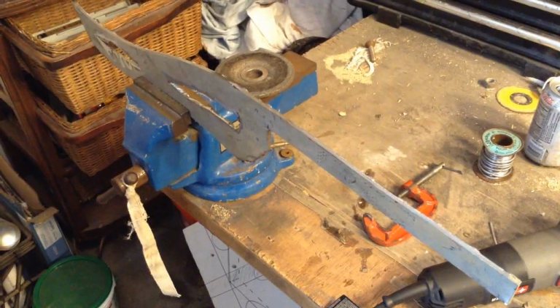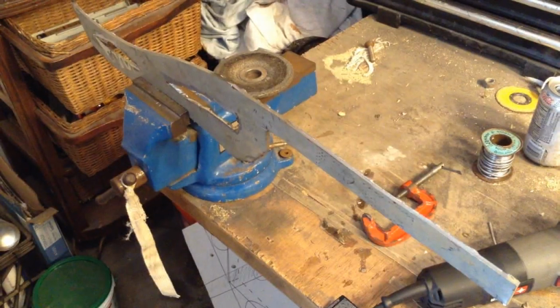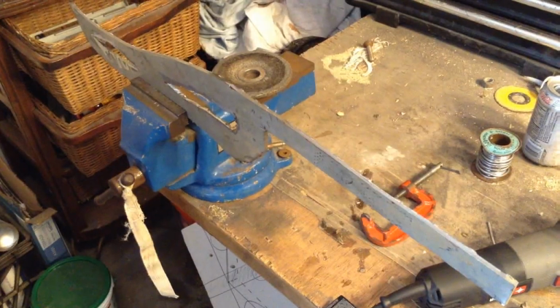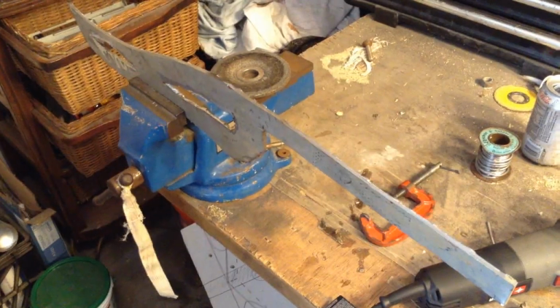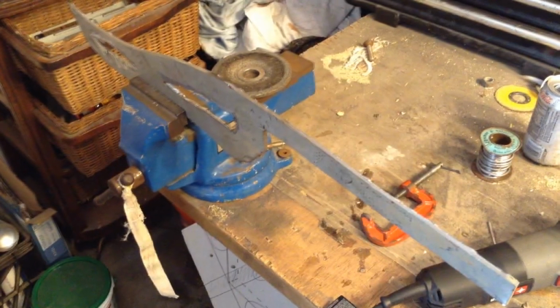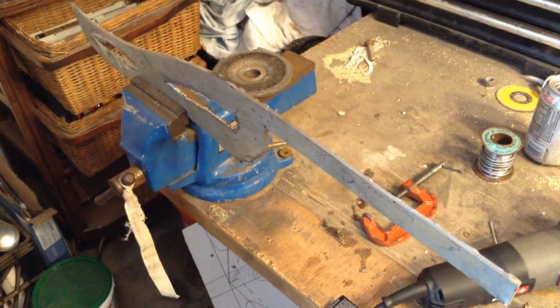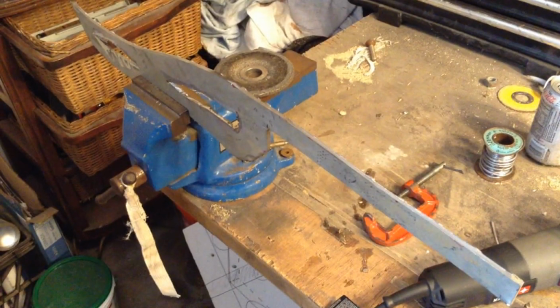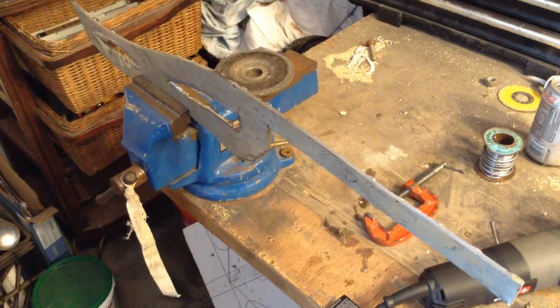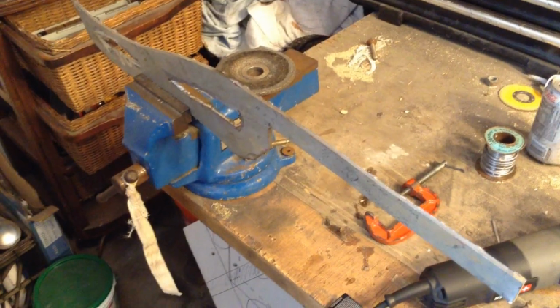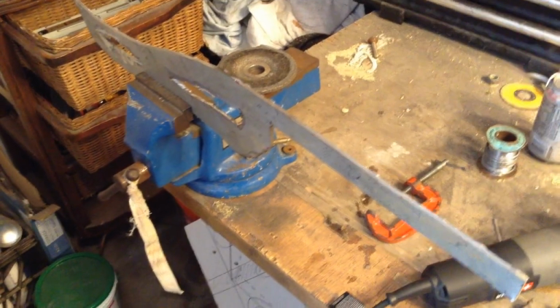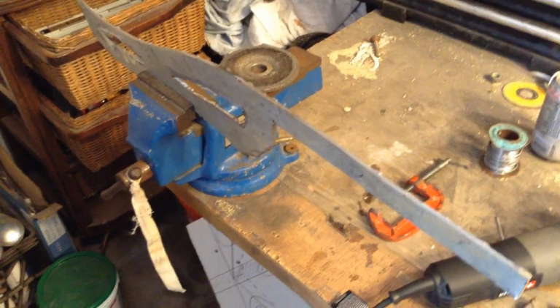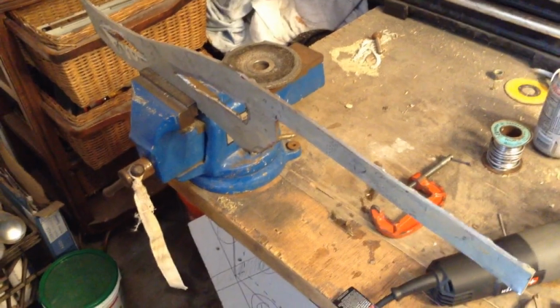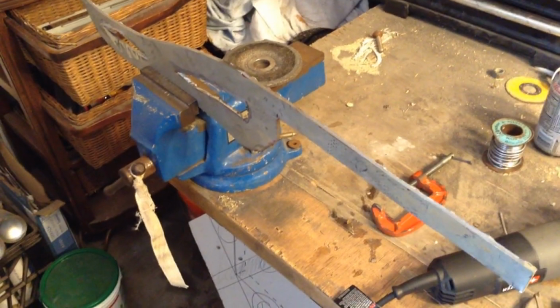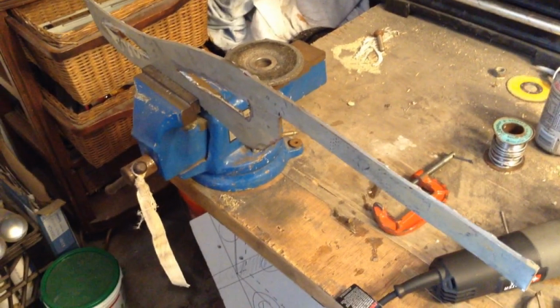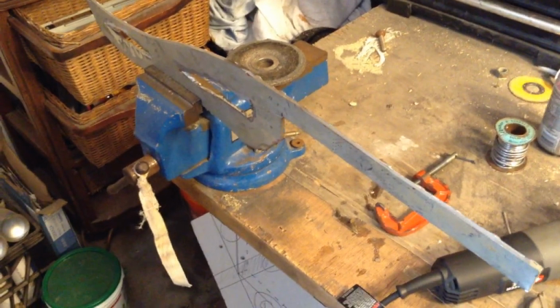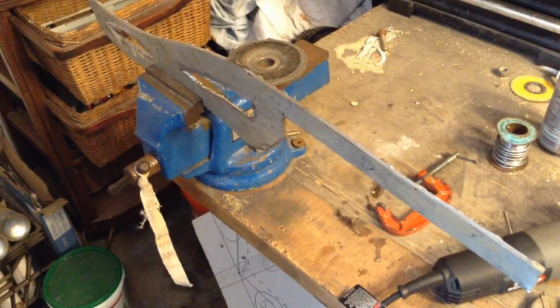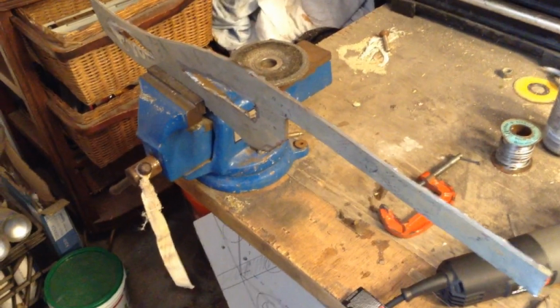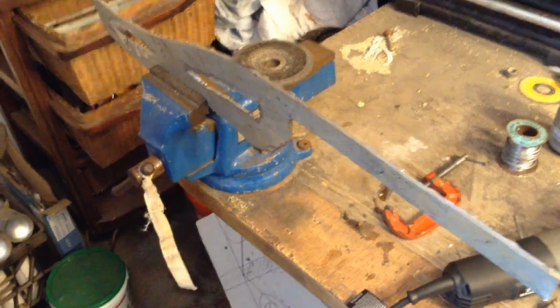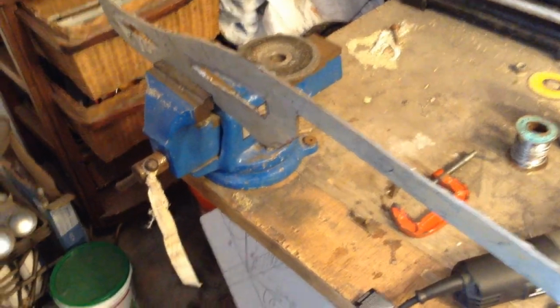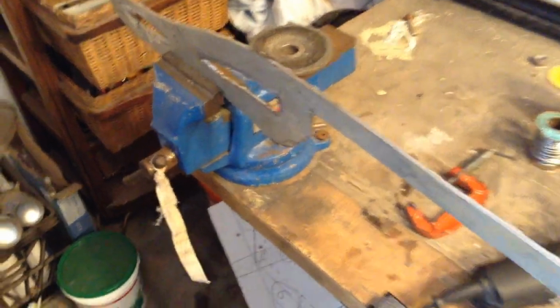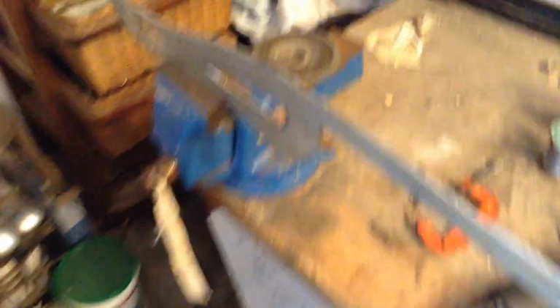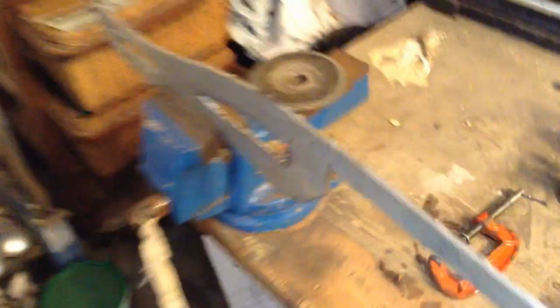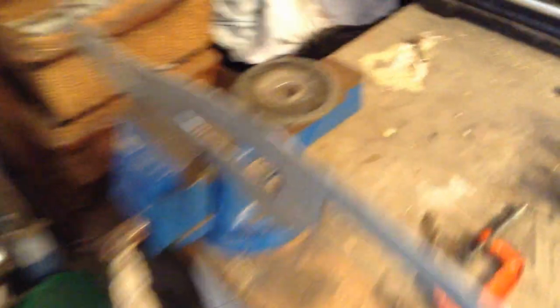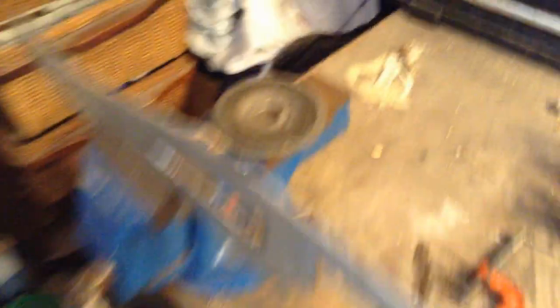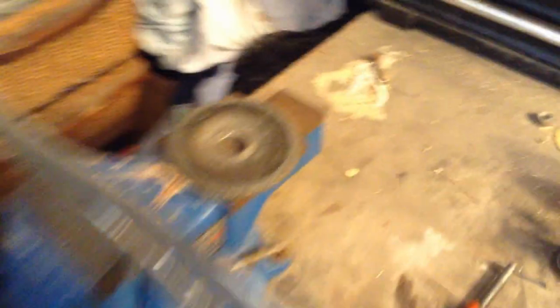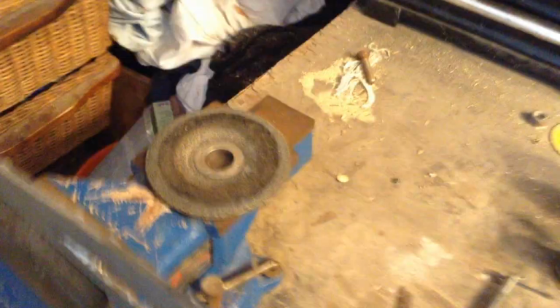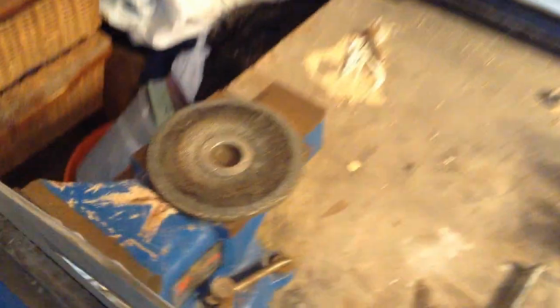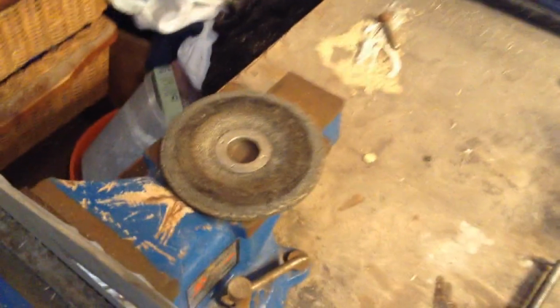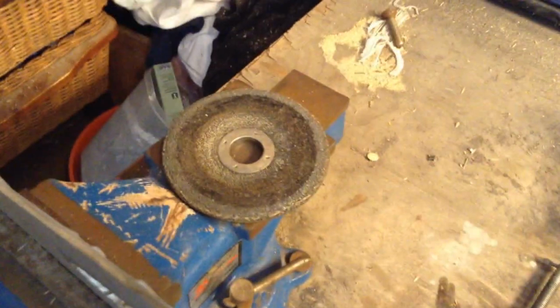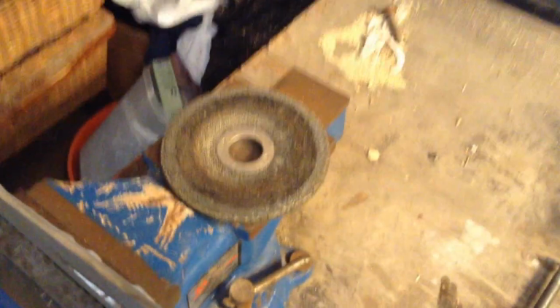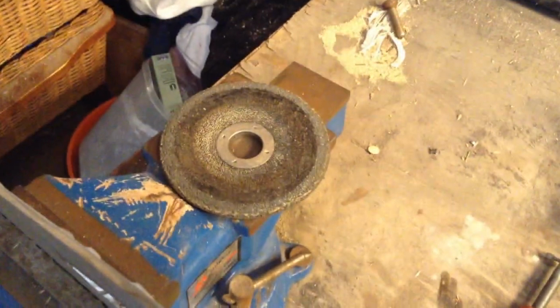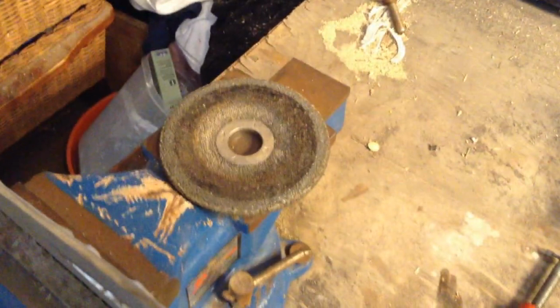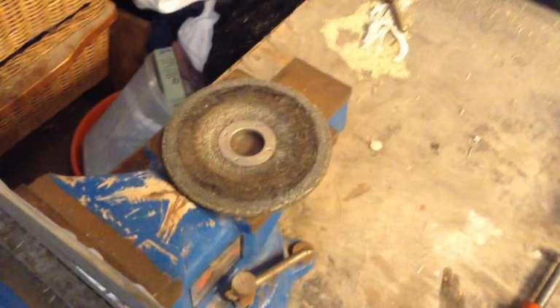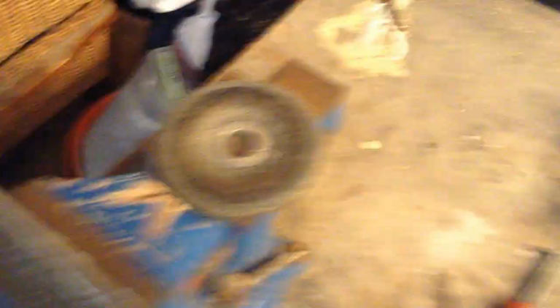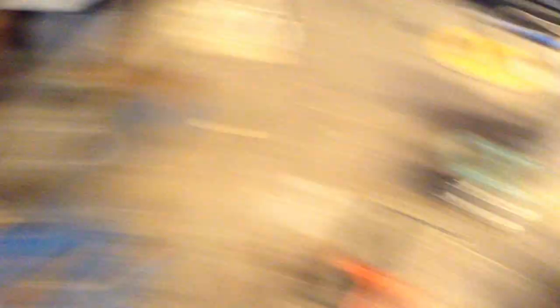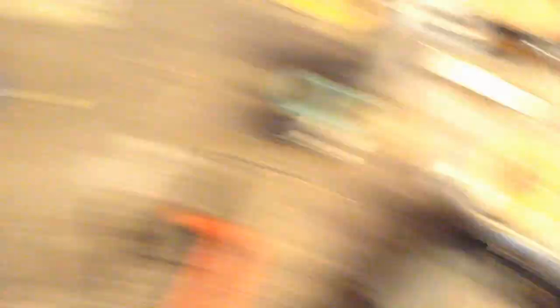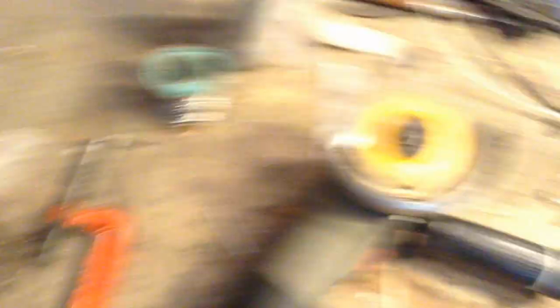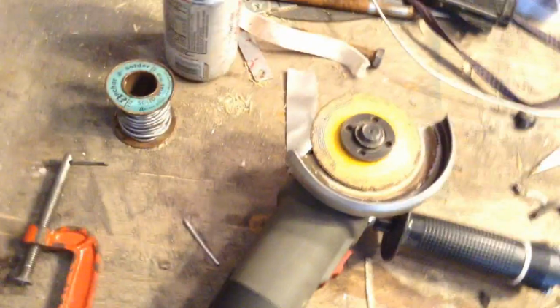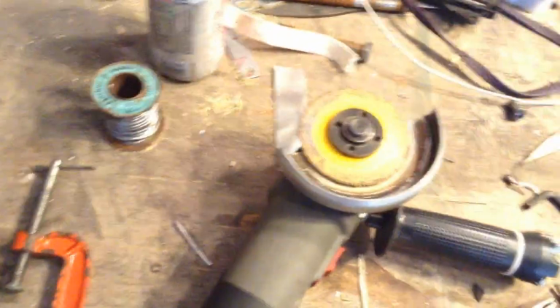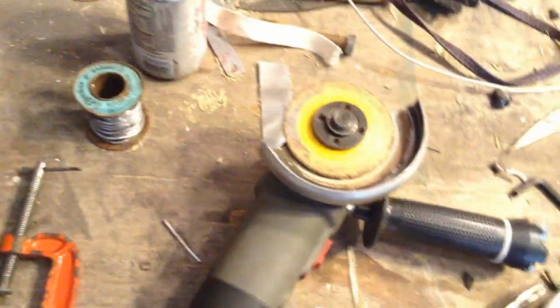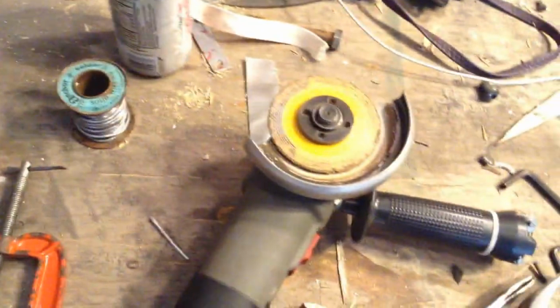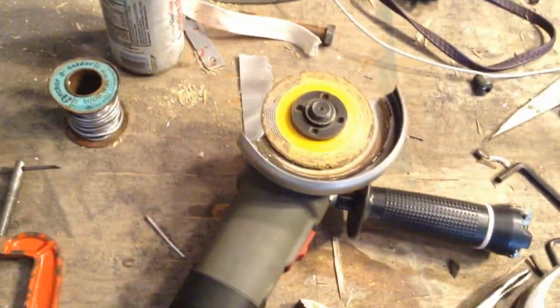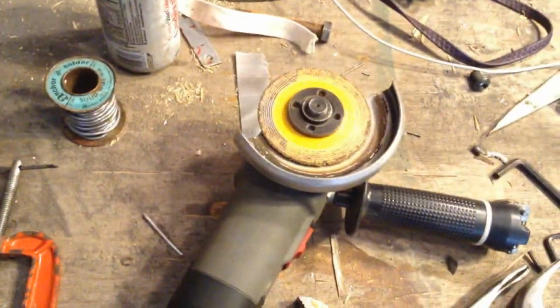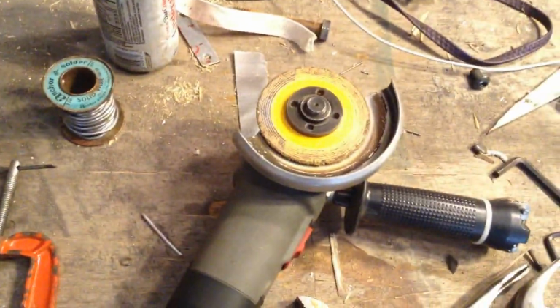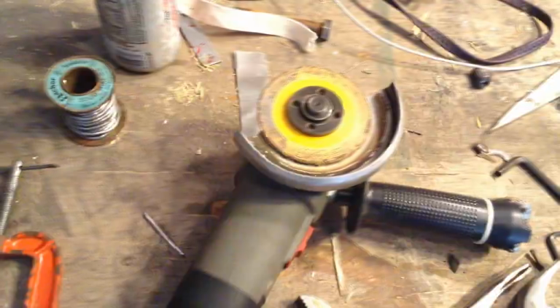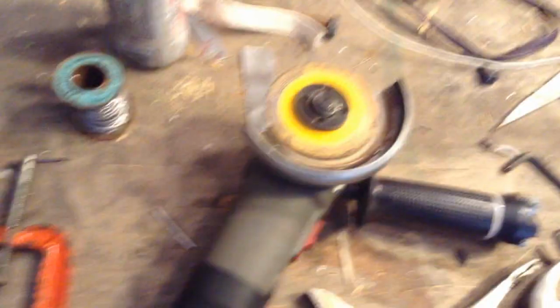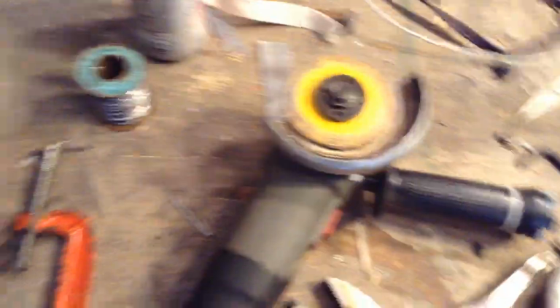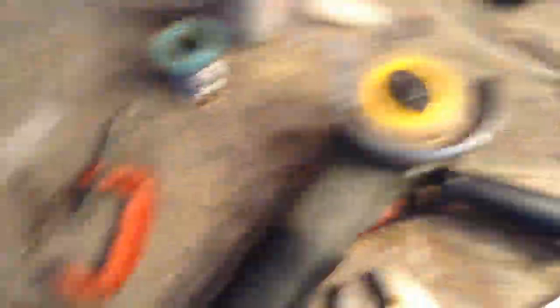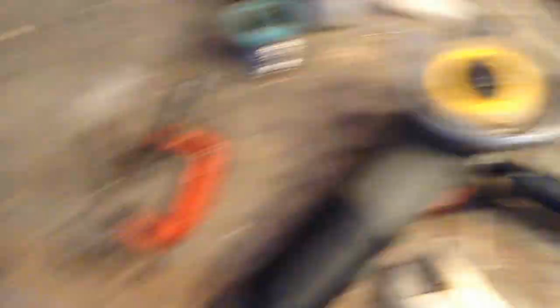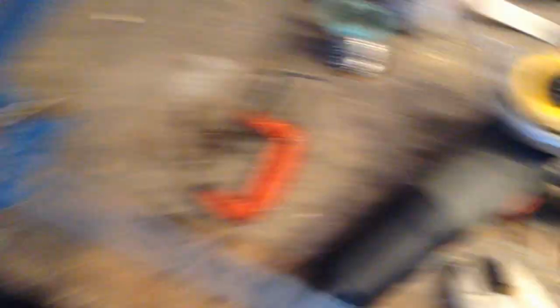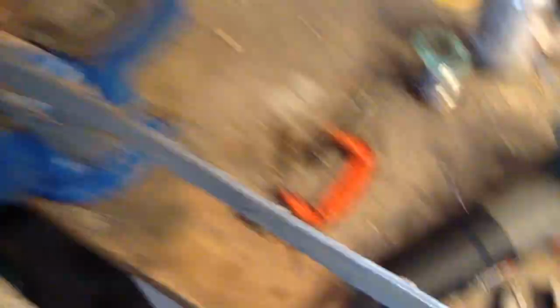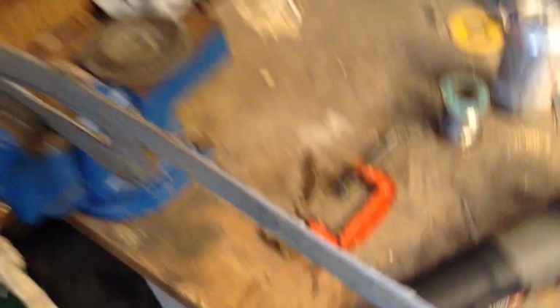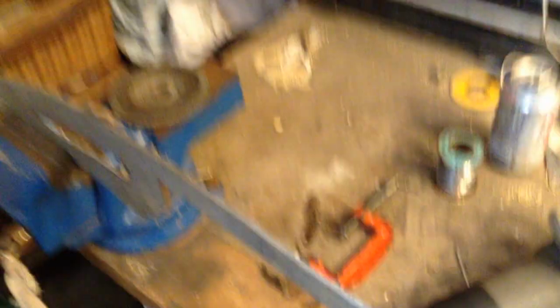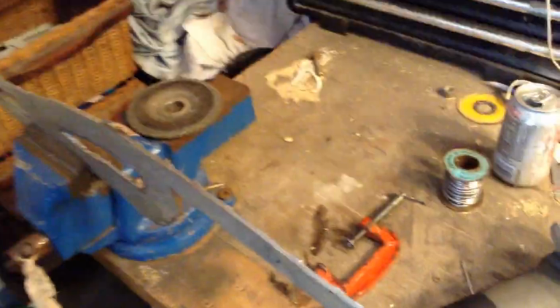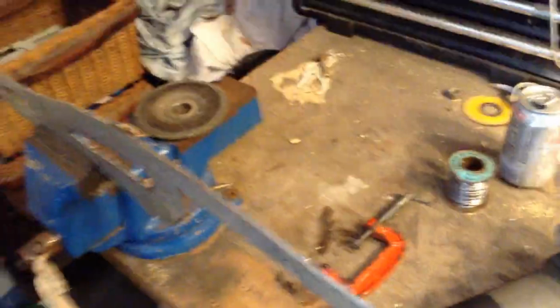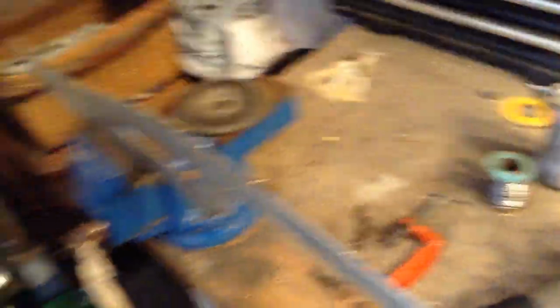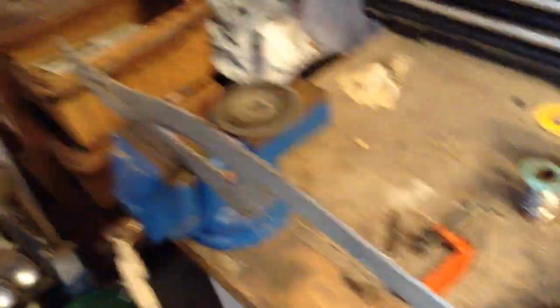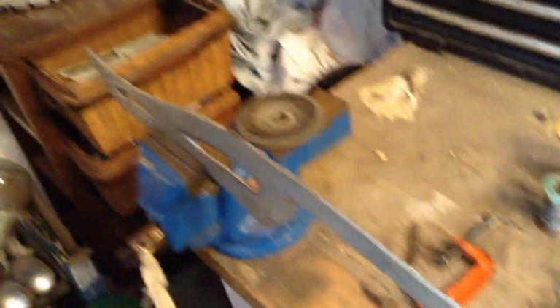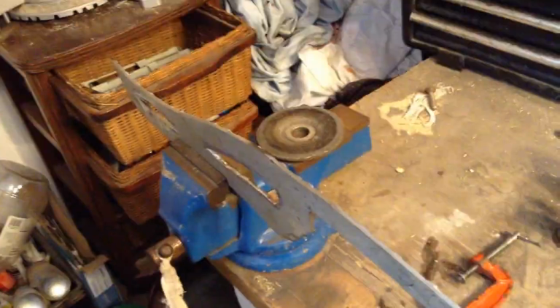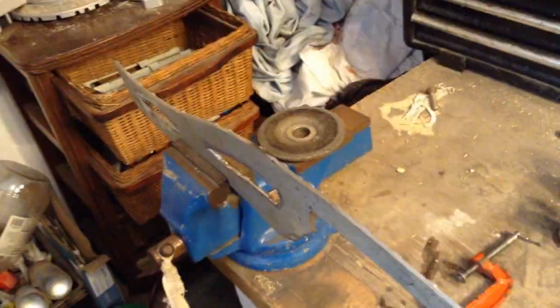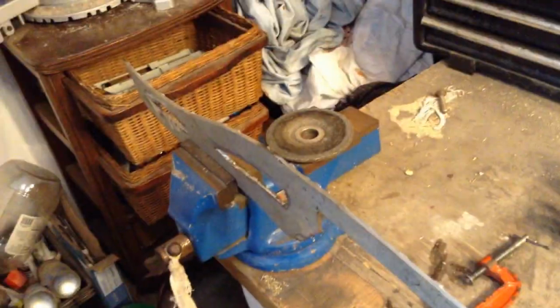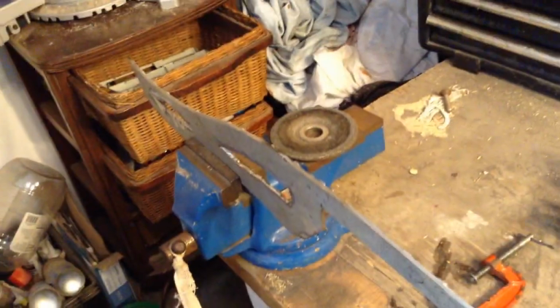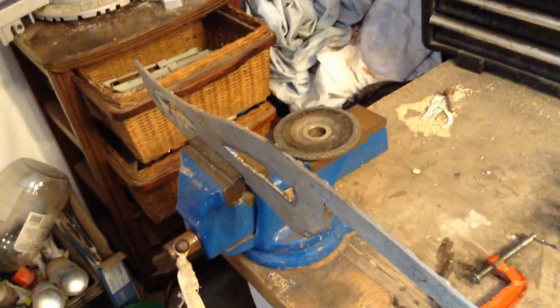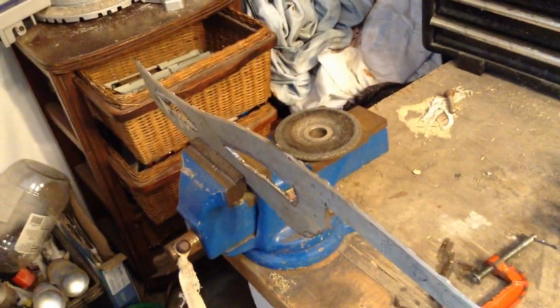Now I have it clamped up in the vise. I'm going to use an abrasive wheel on an angle grinder to smooth out the edges.